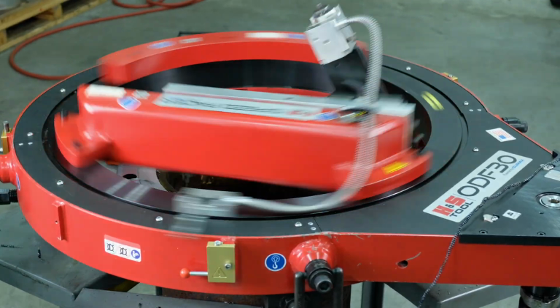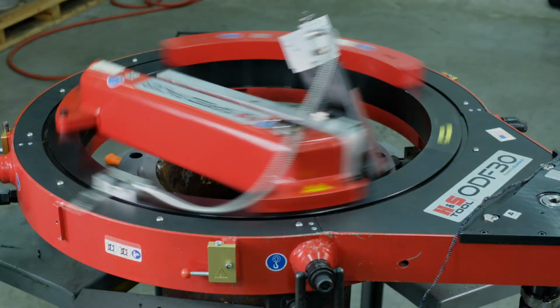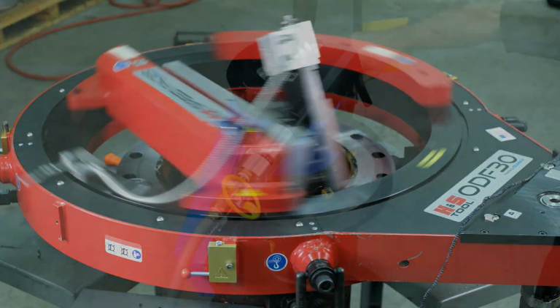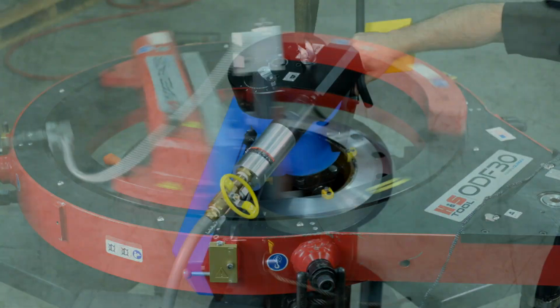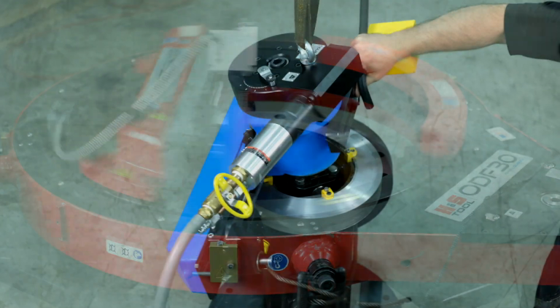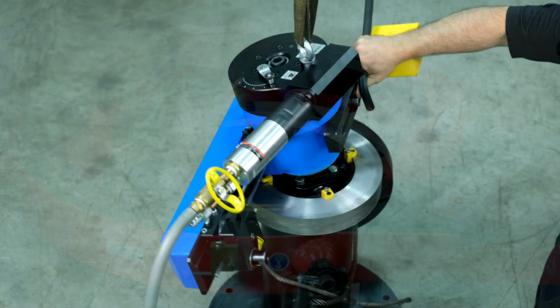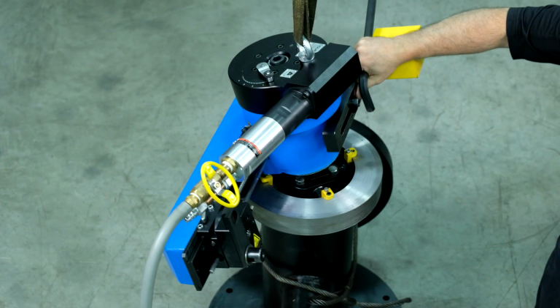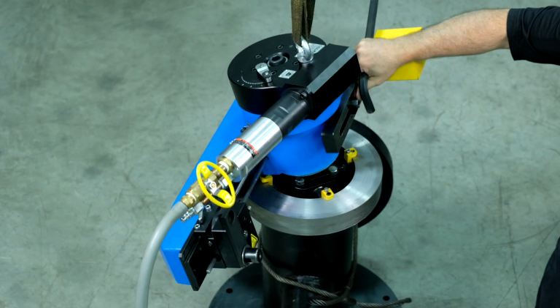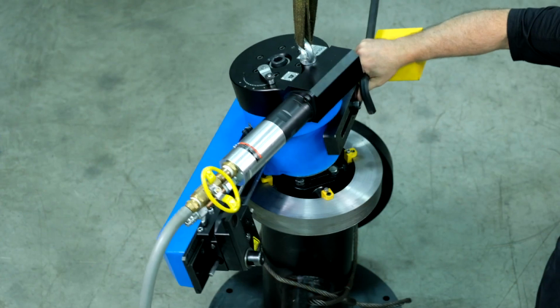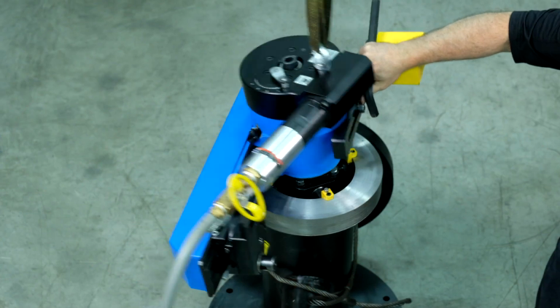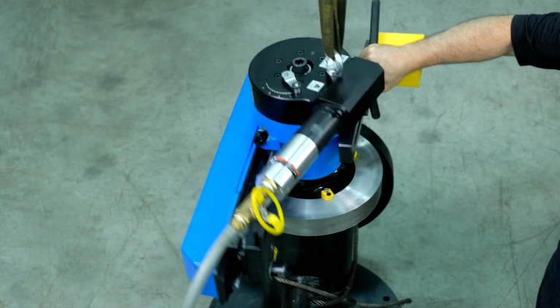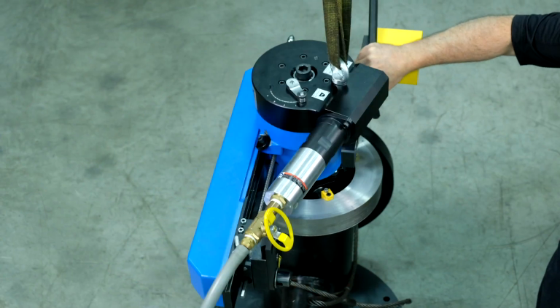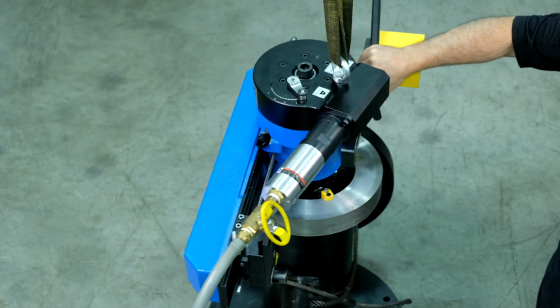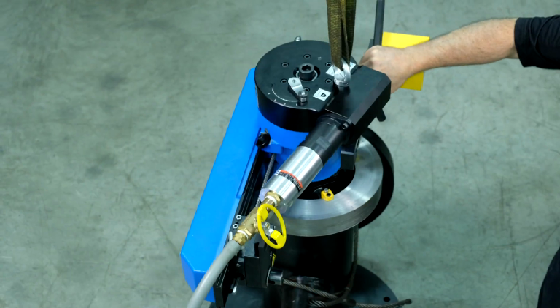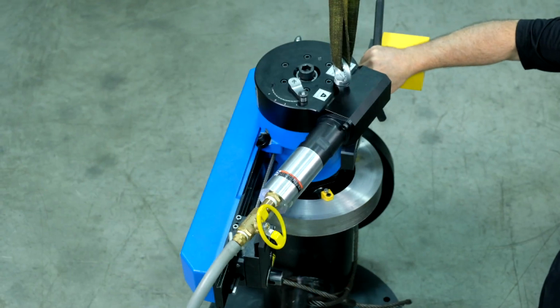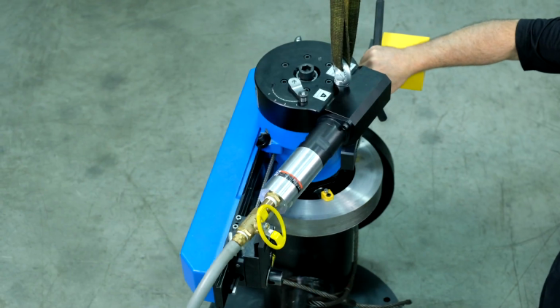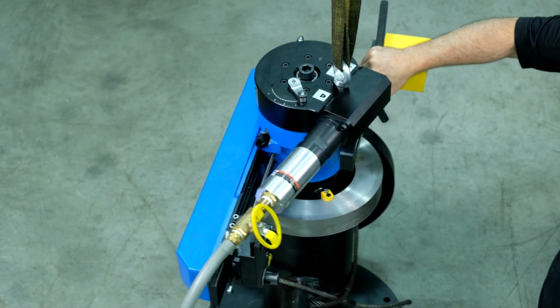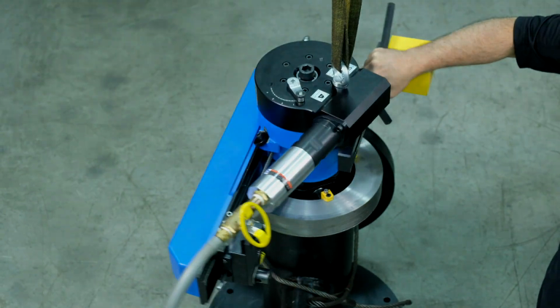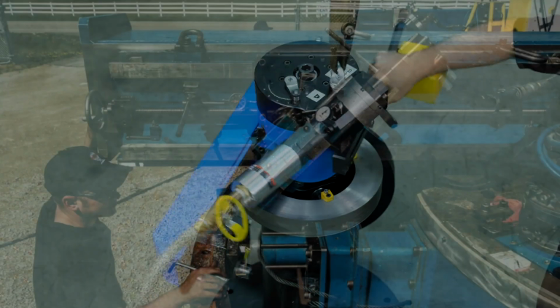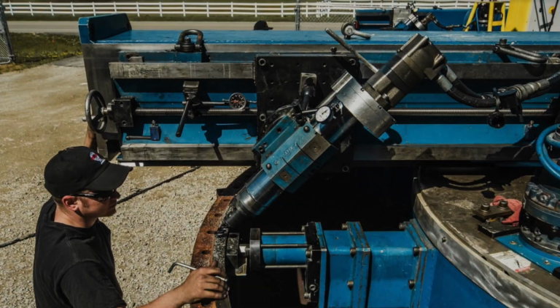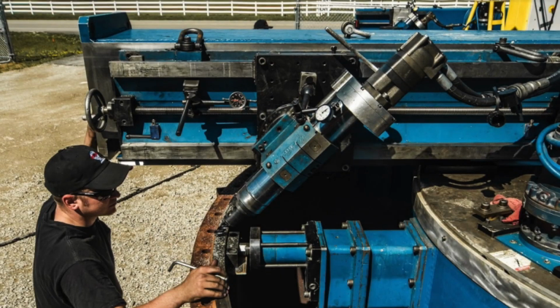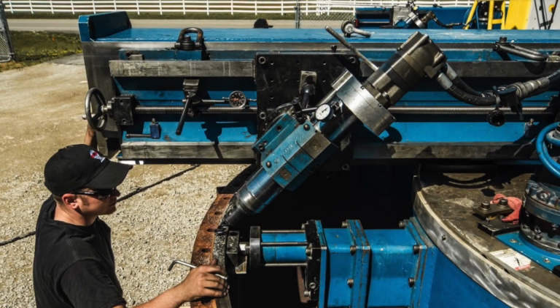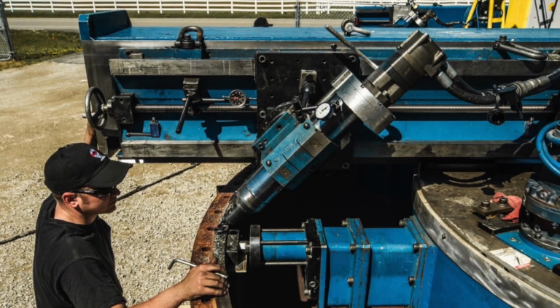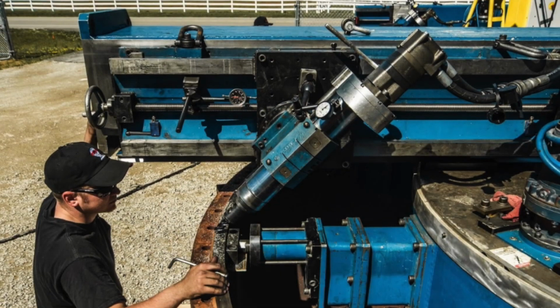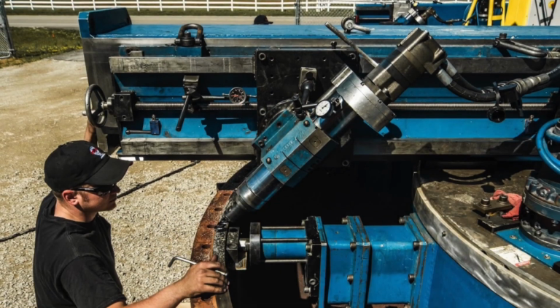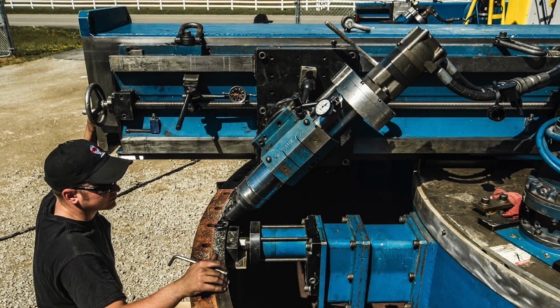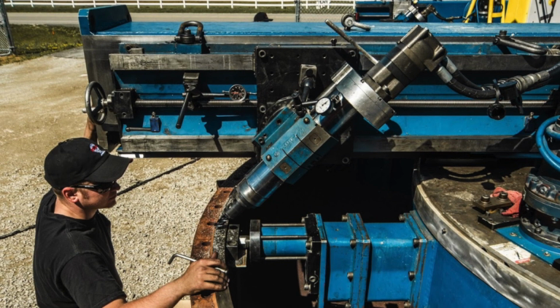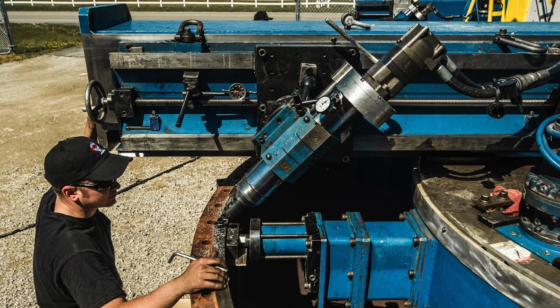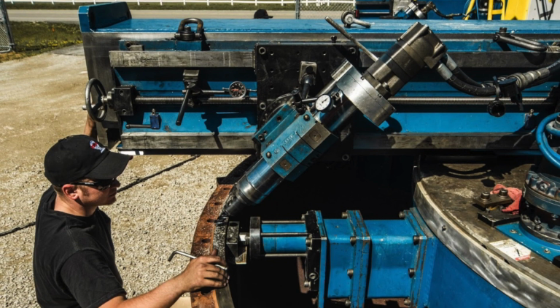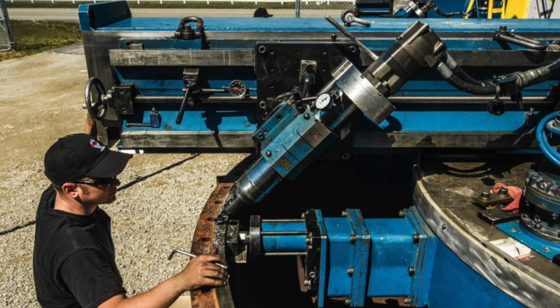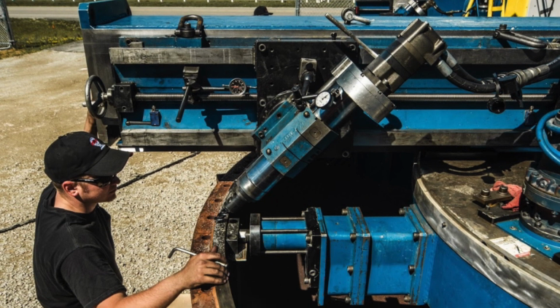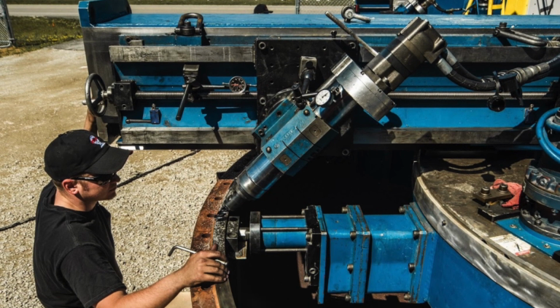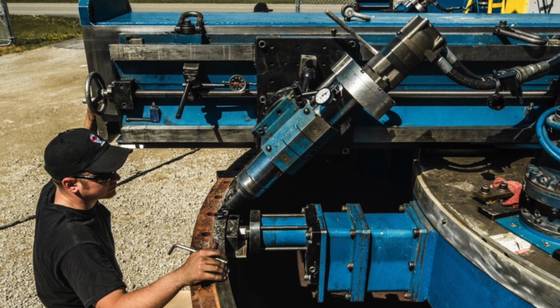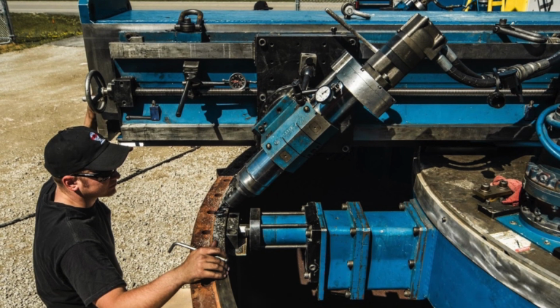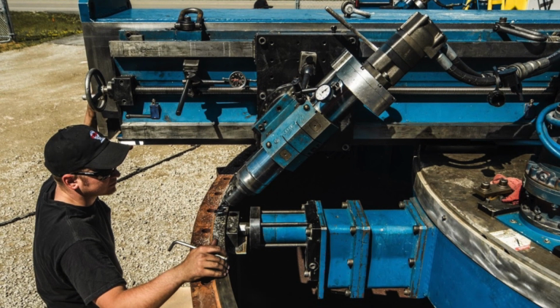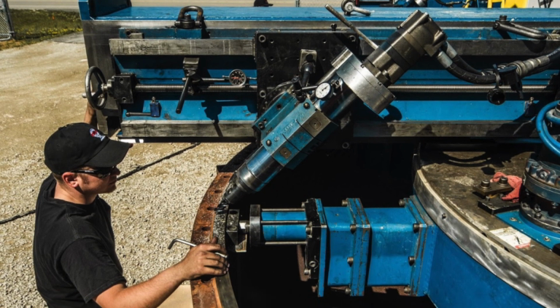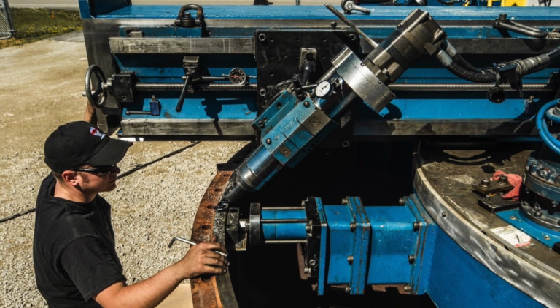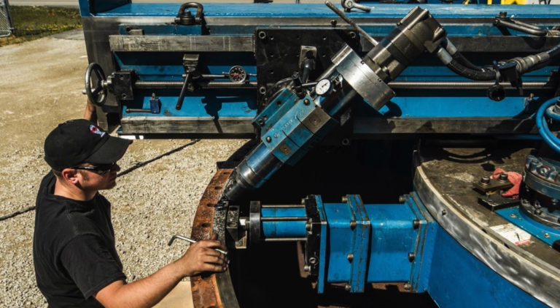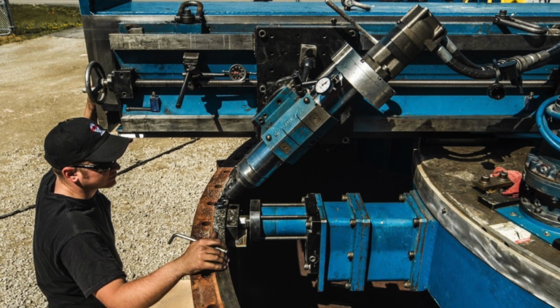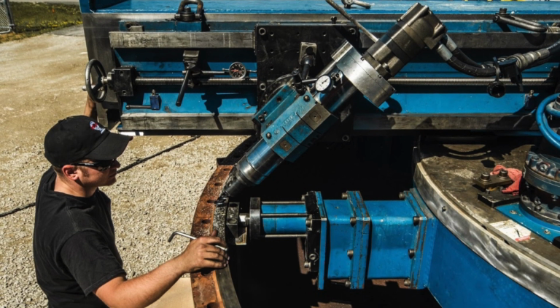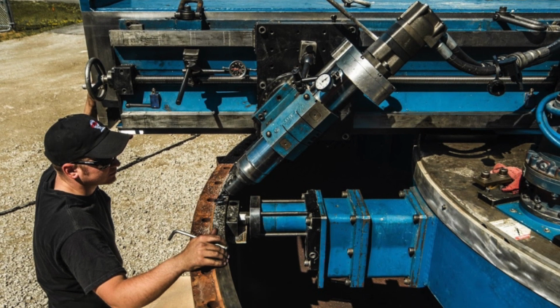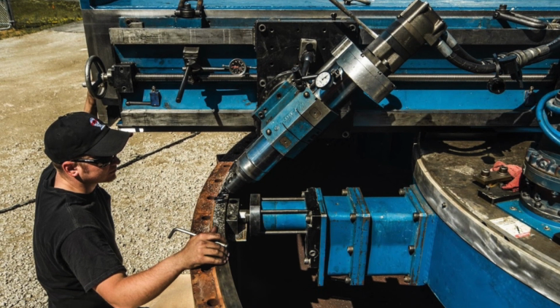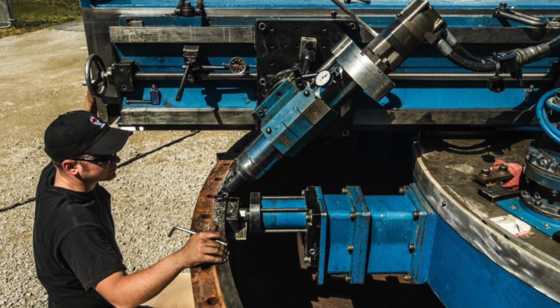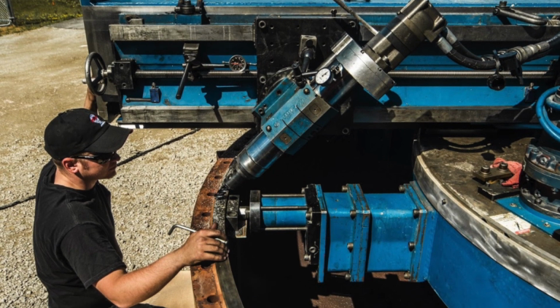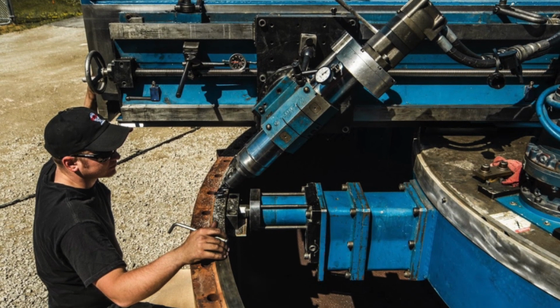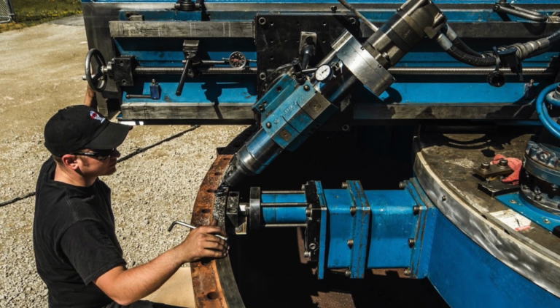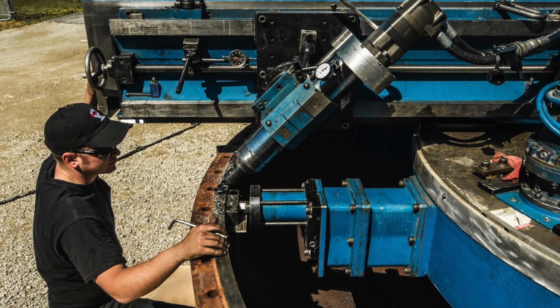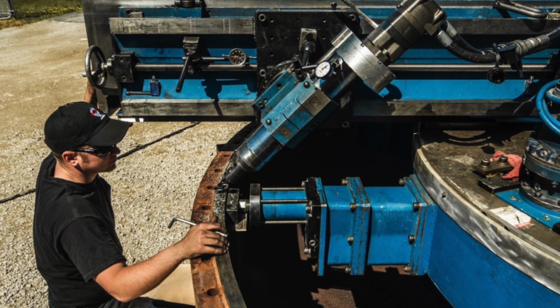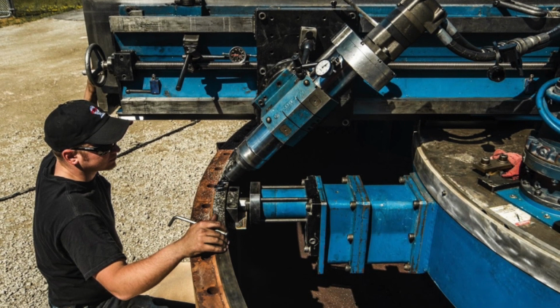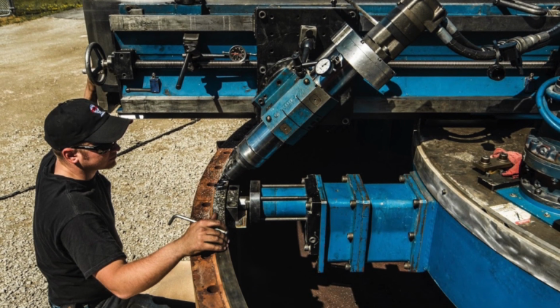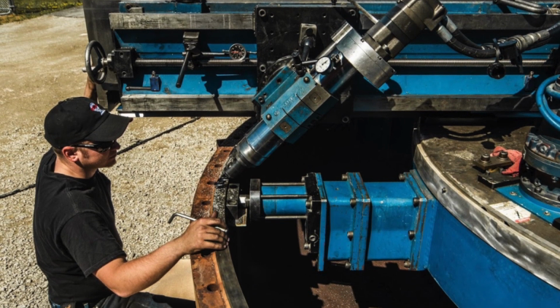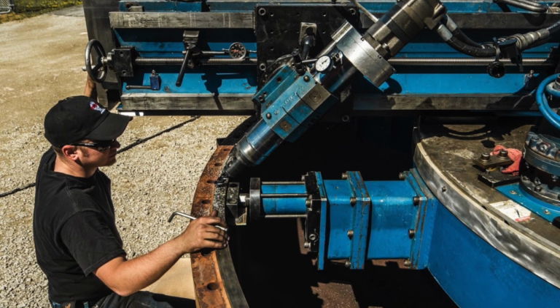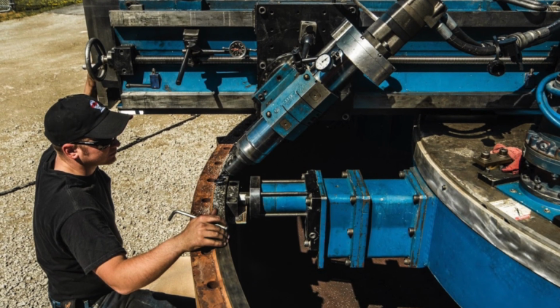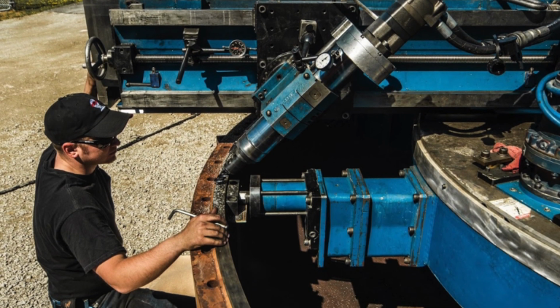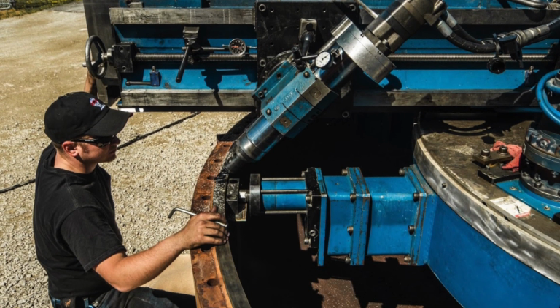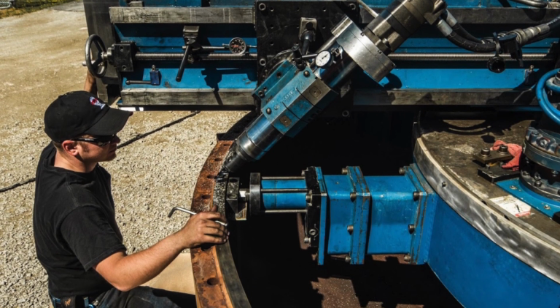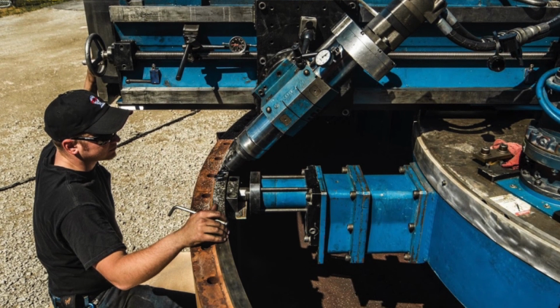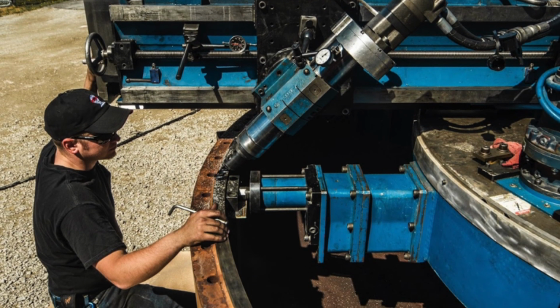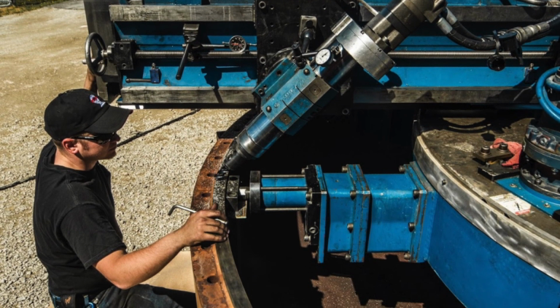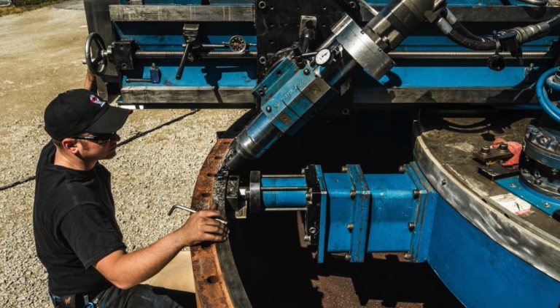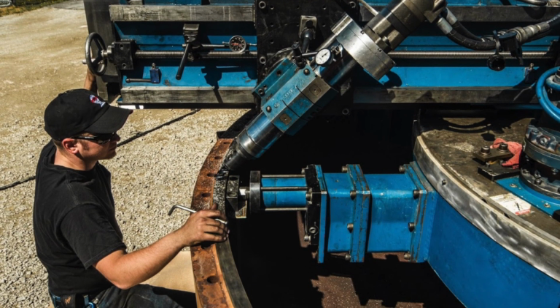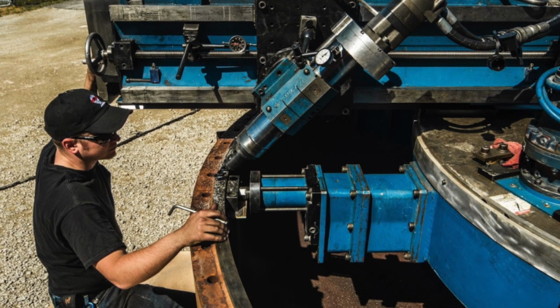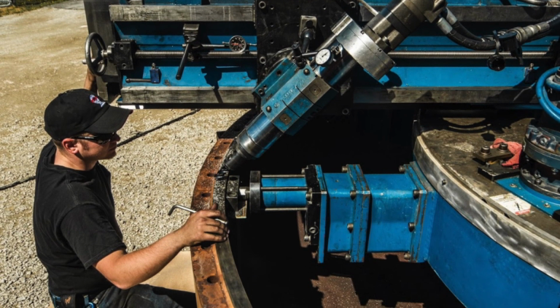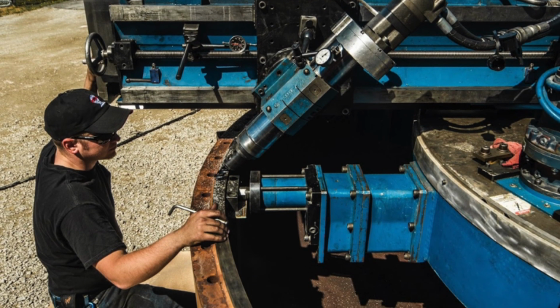Climax designs maximize the user's ability to locate the bearings closer to the cutting force, increasing the rigidity of Climax tools.